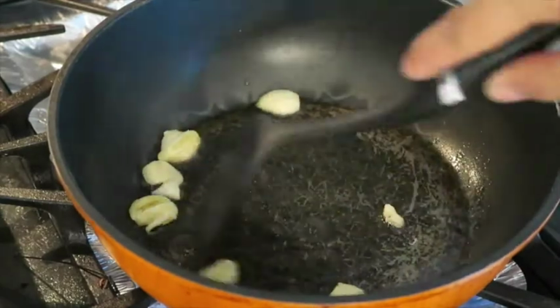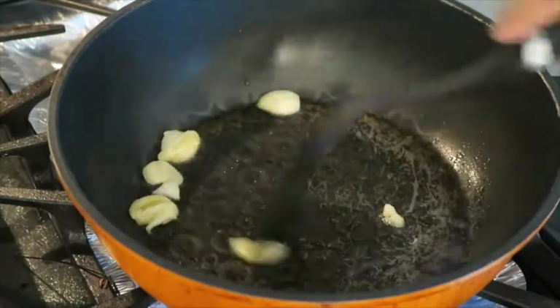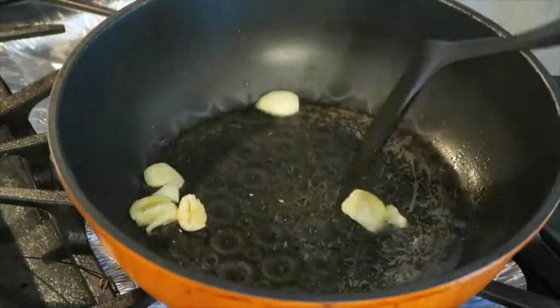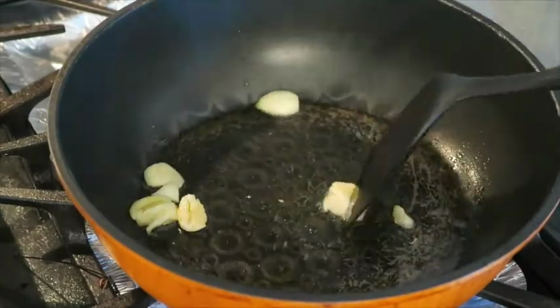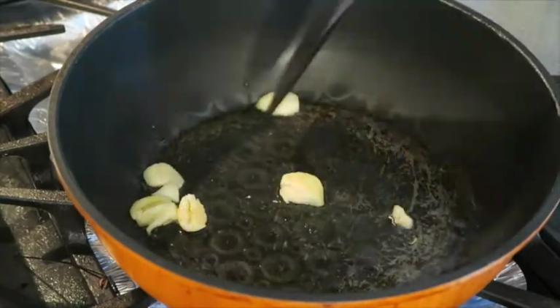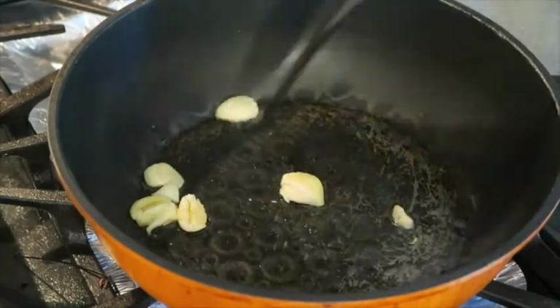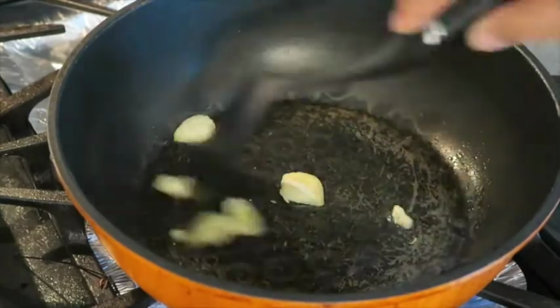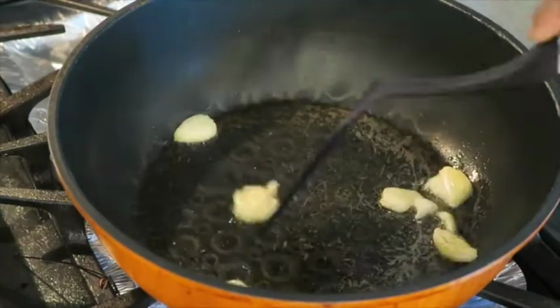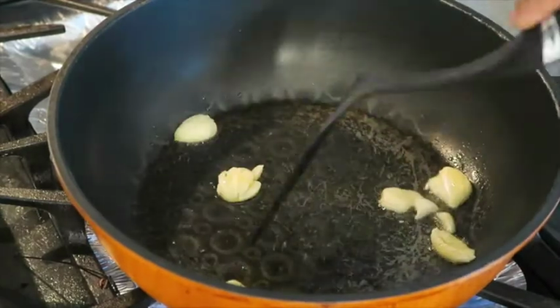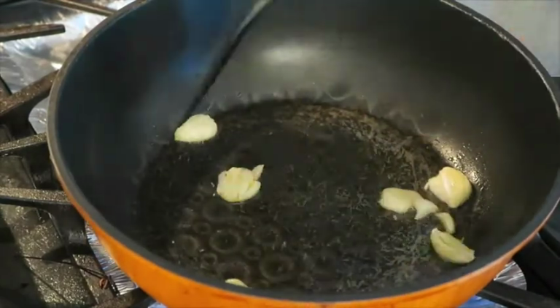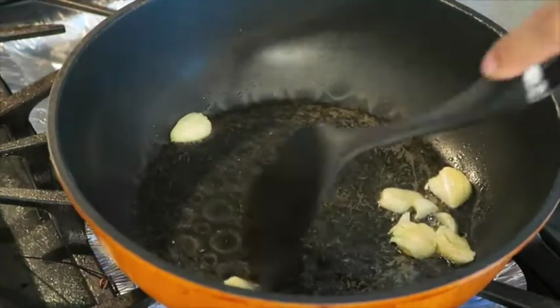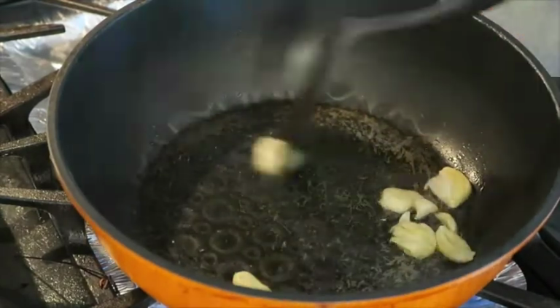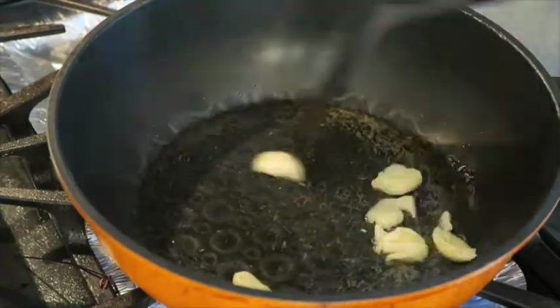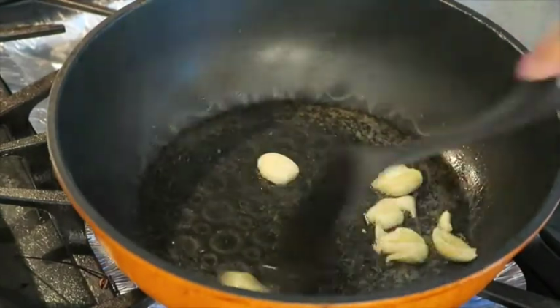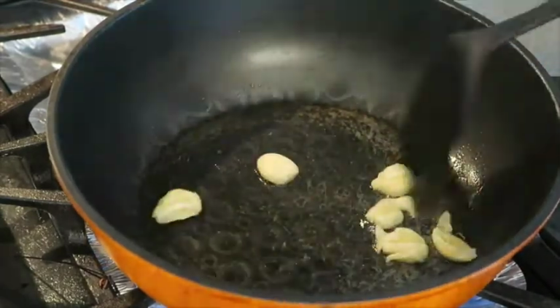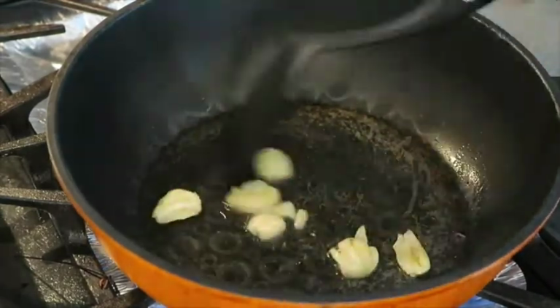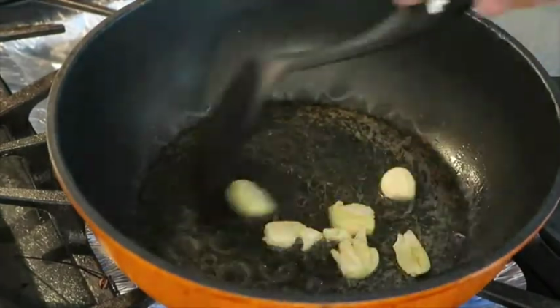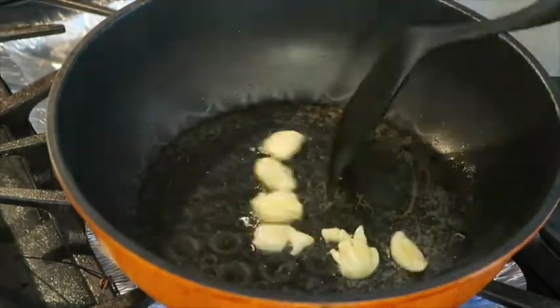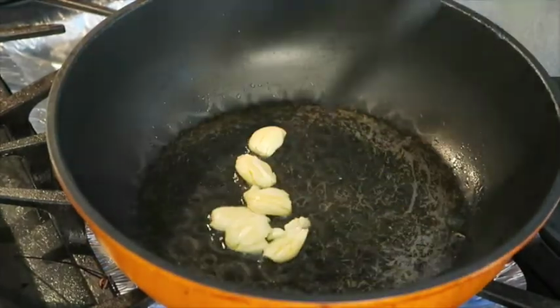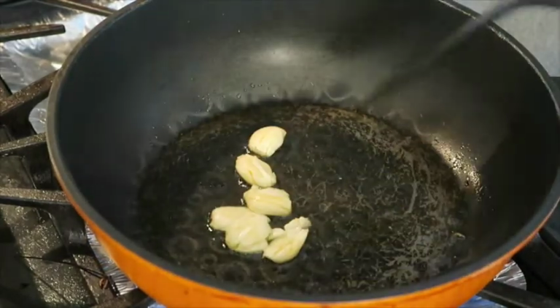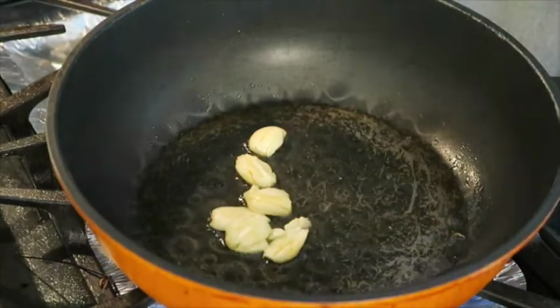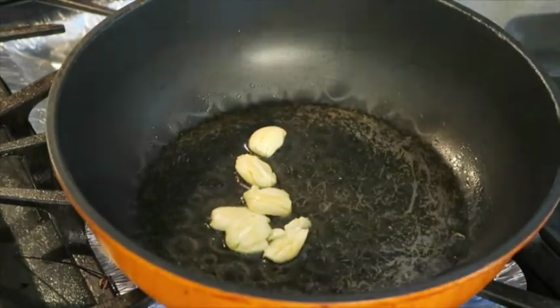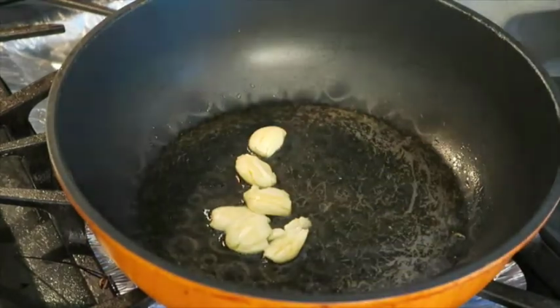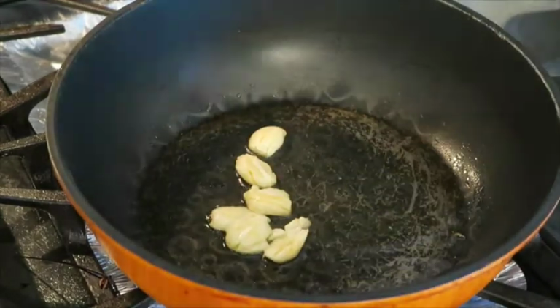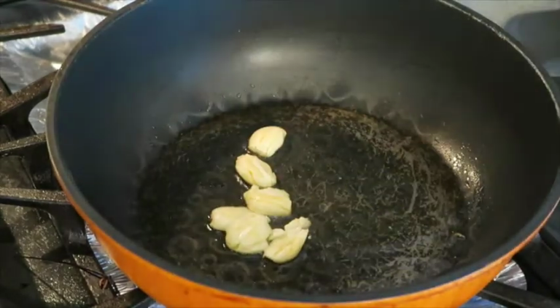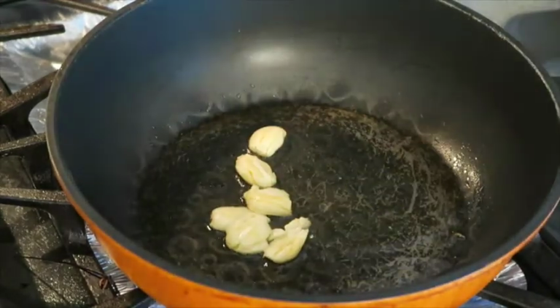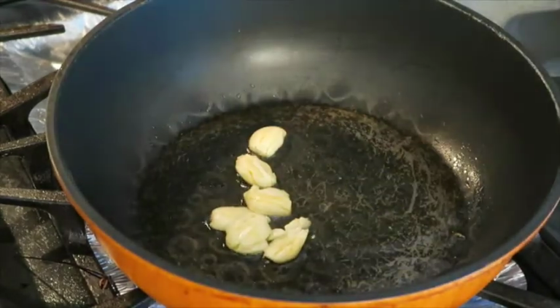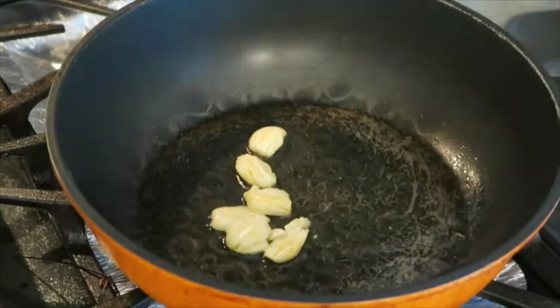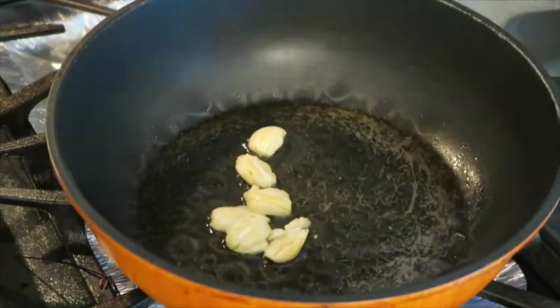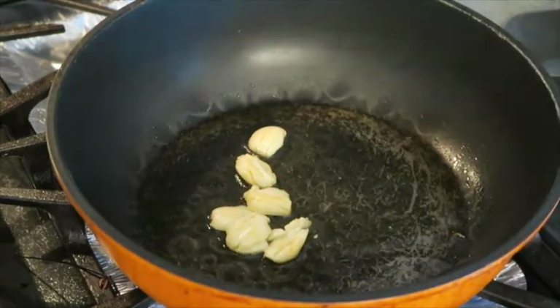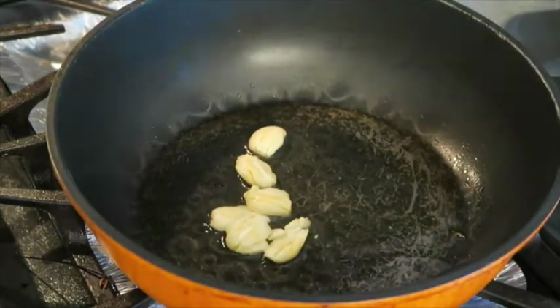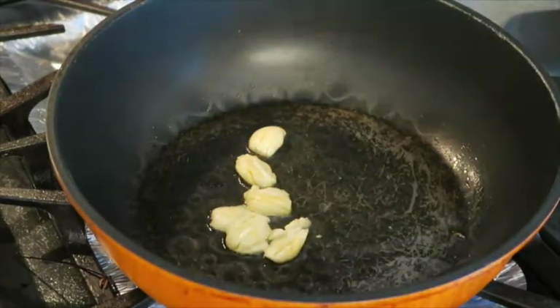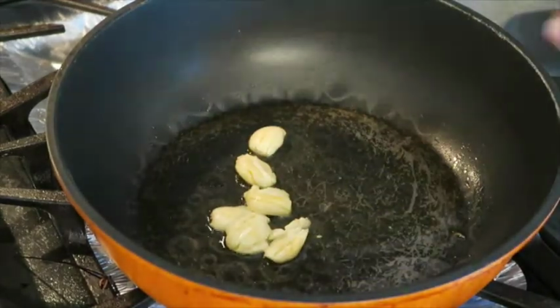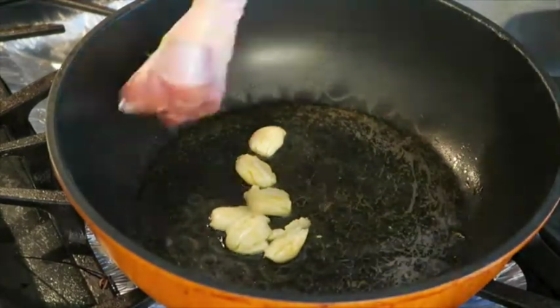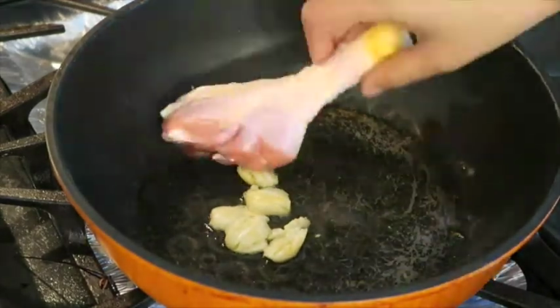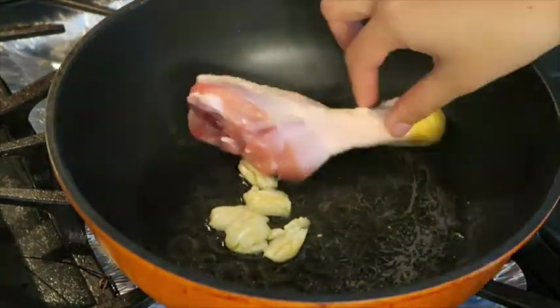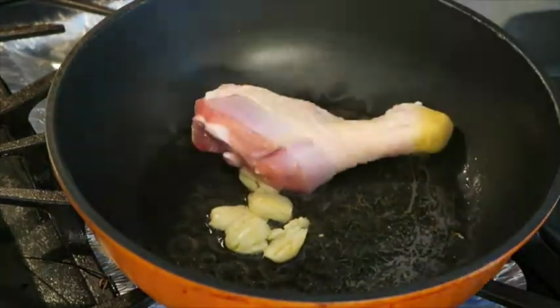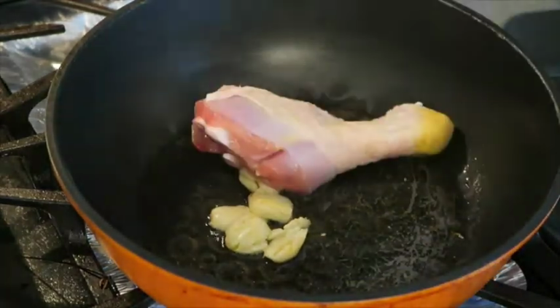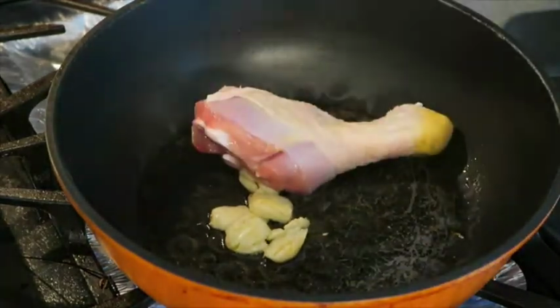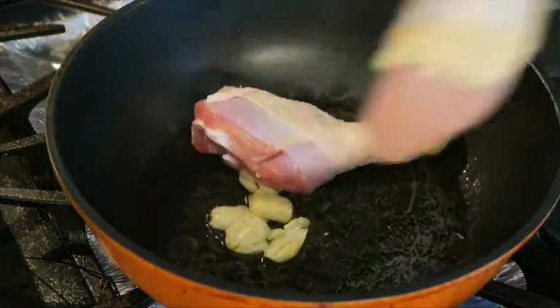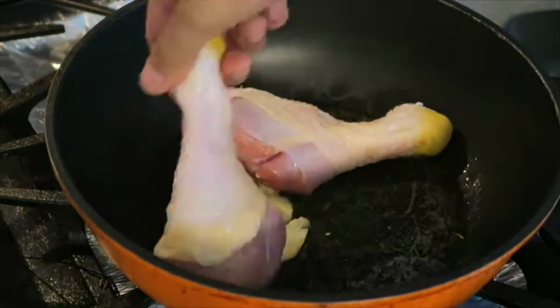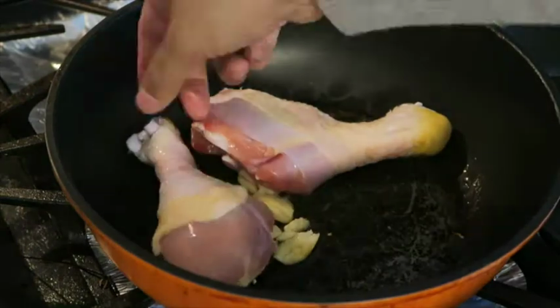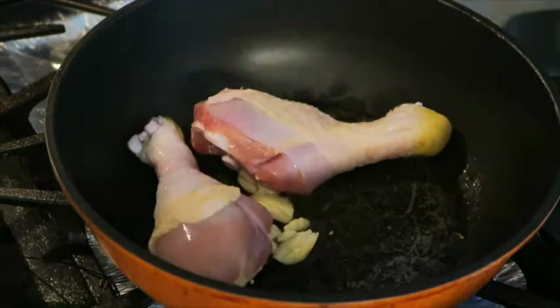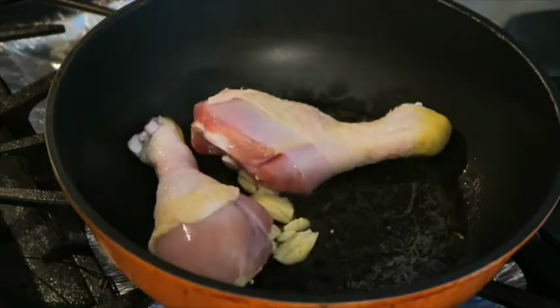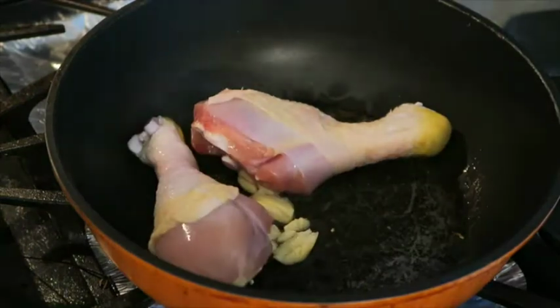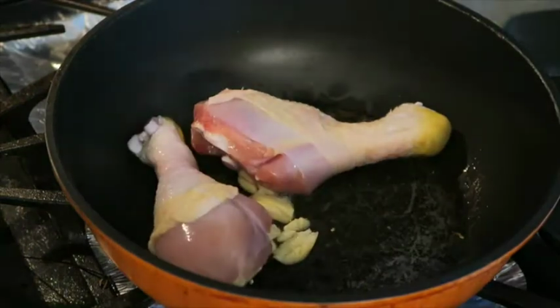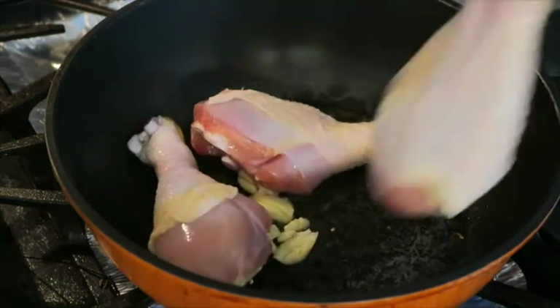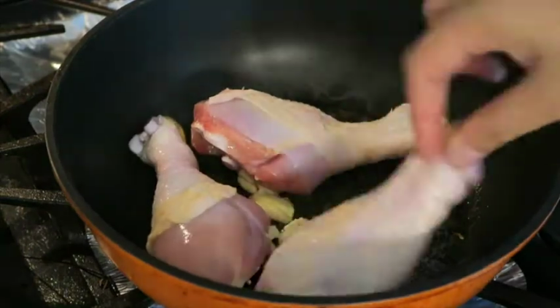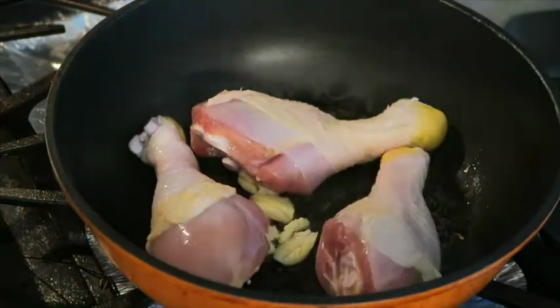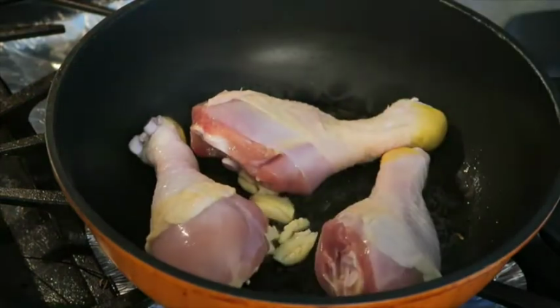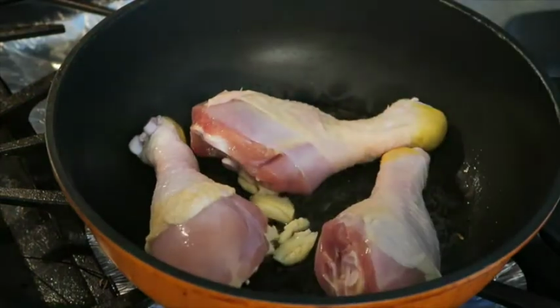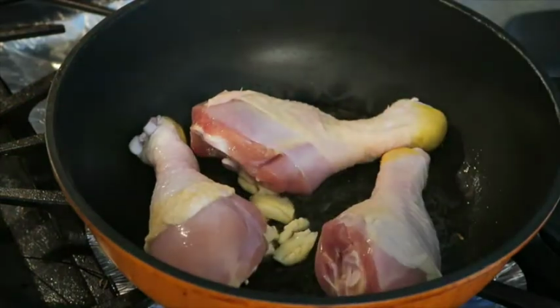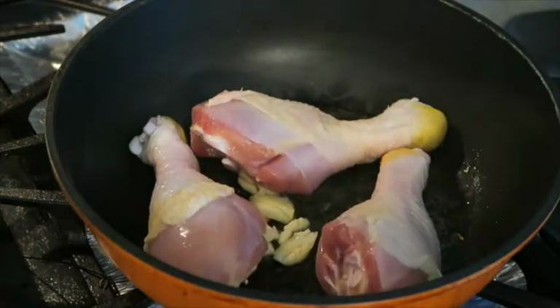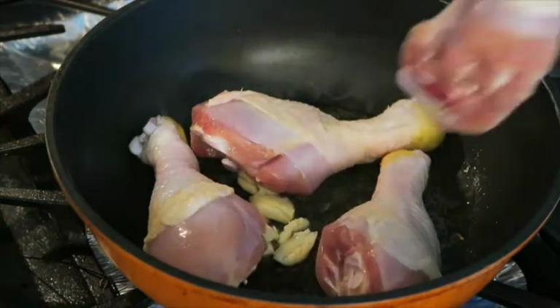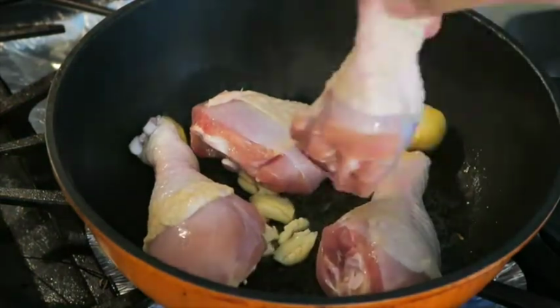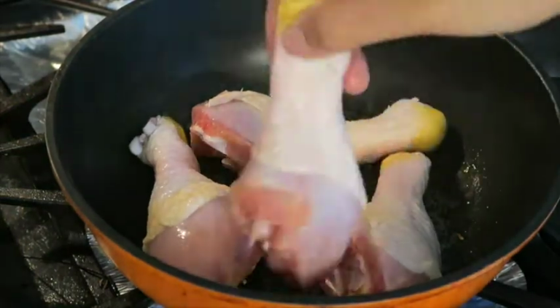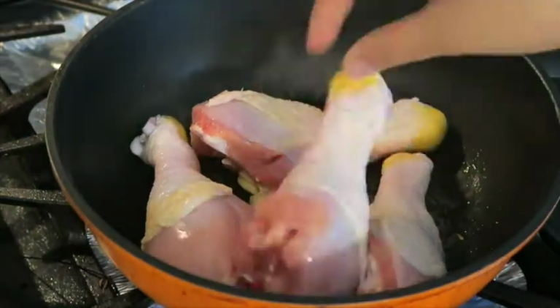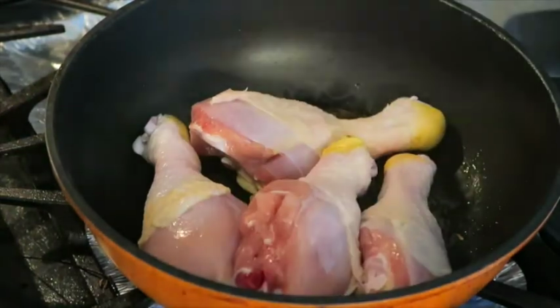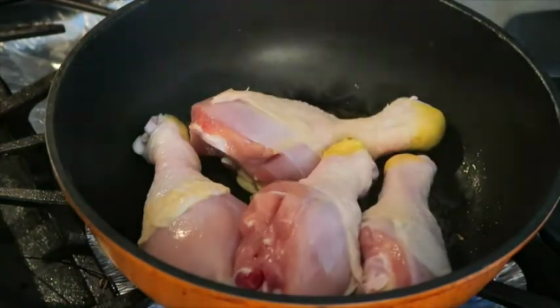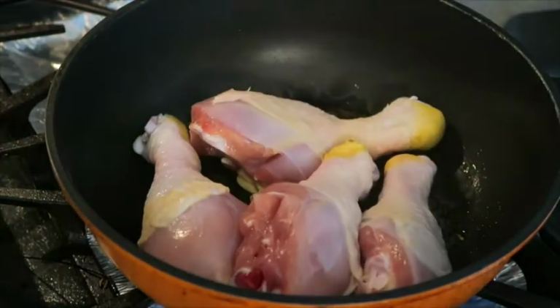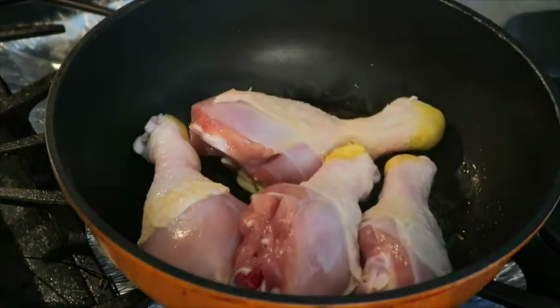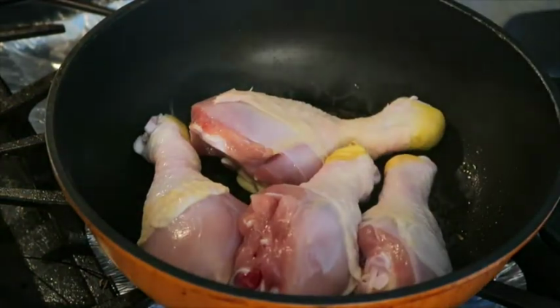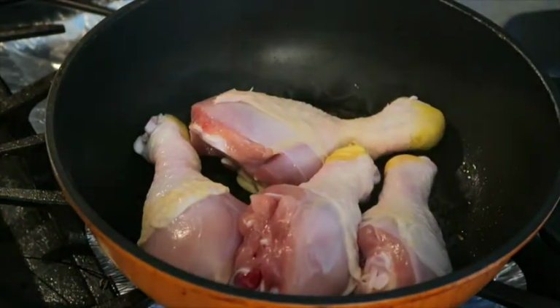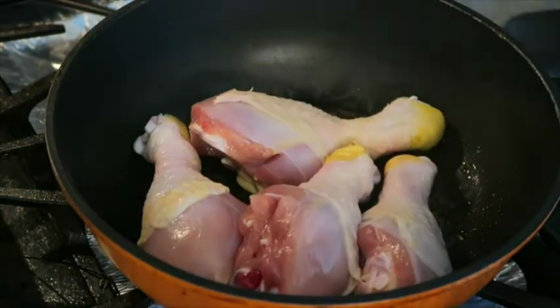Then we're ready to brown the chicken. Go ahead and place the chicken into the pan and let it cook for about three to five minutes on each side.